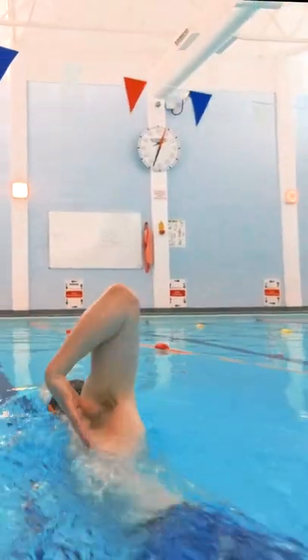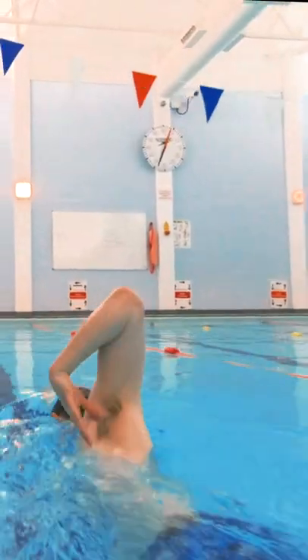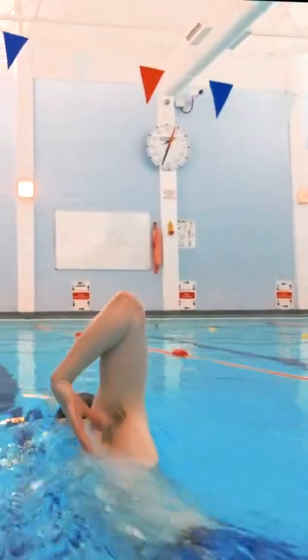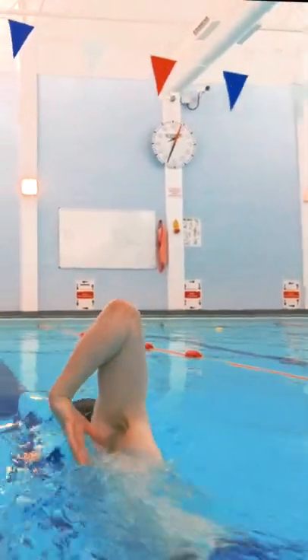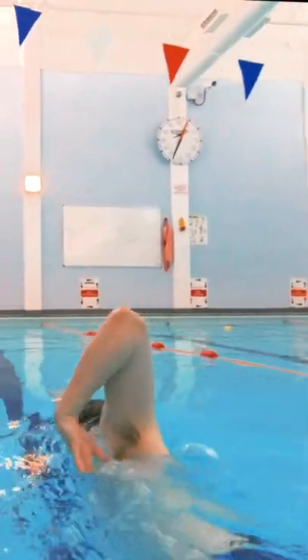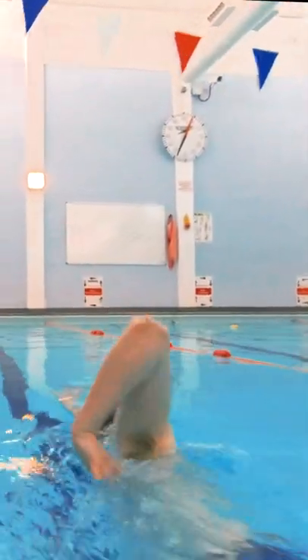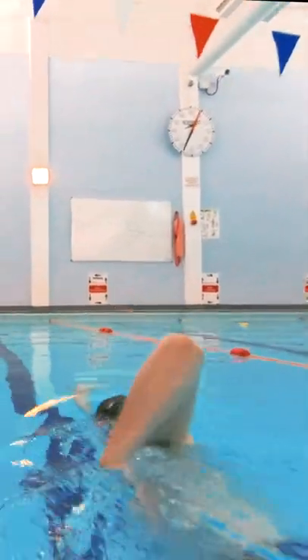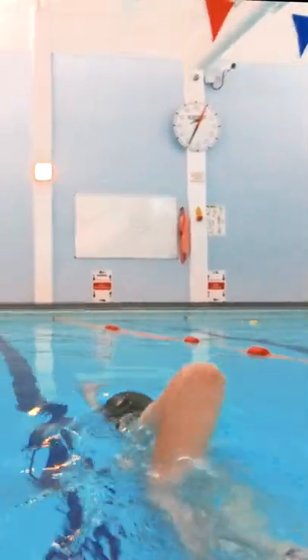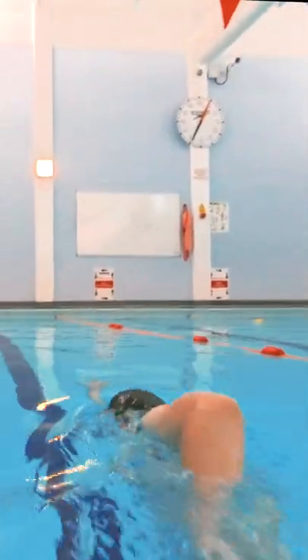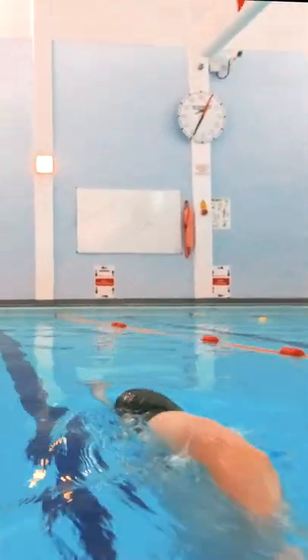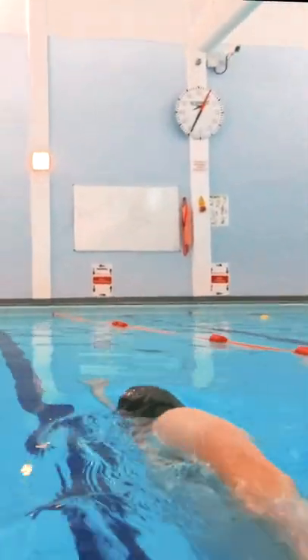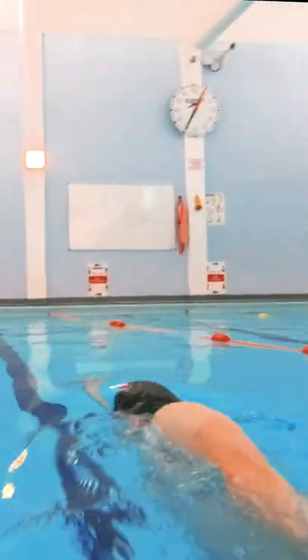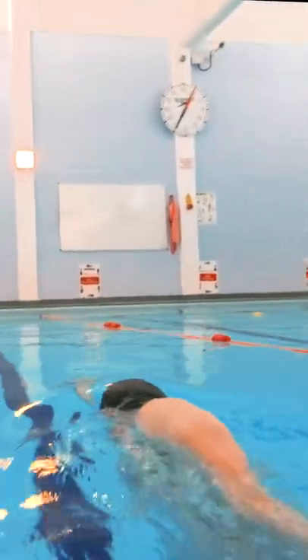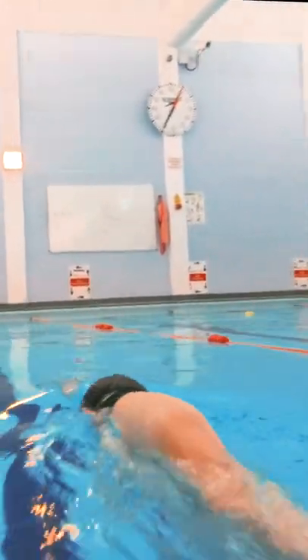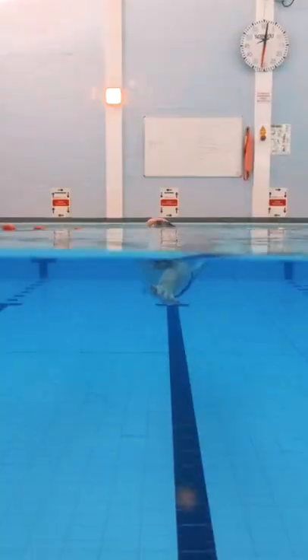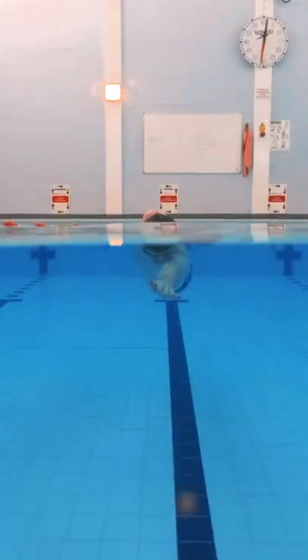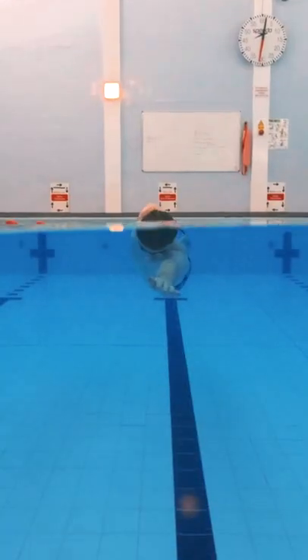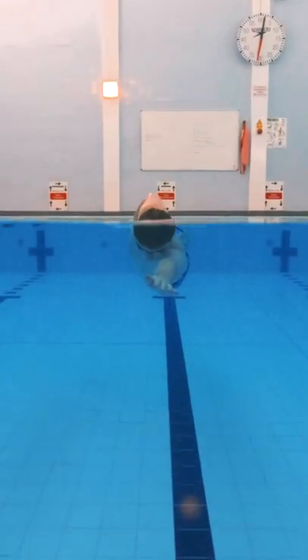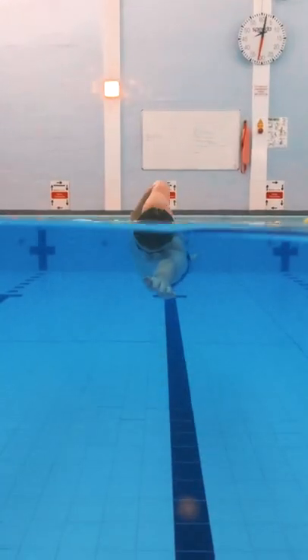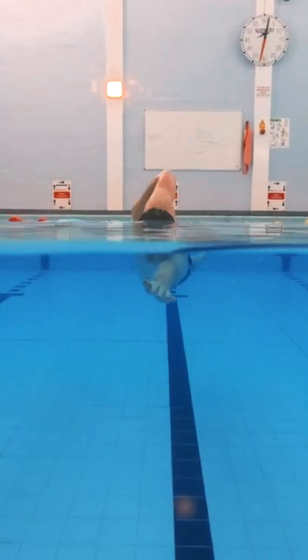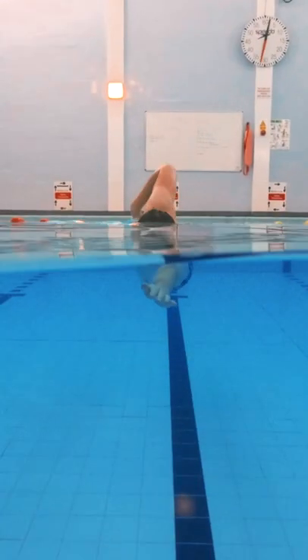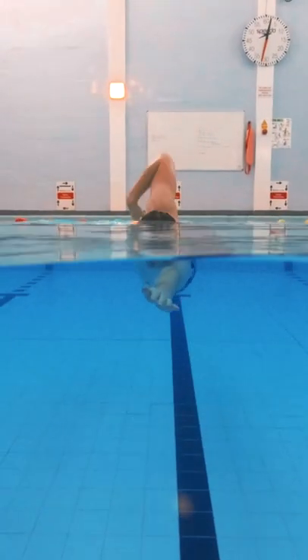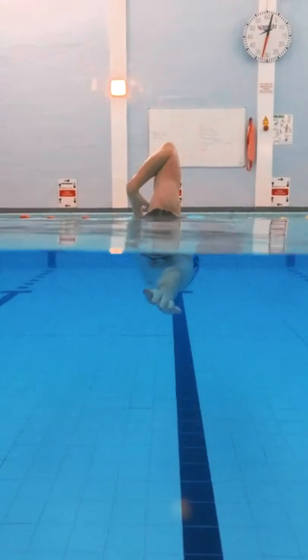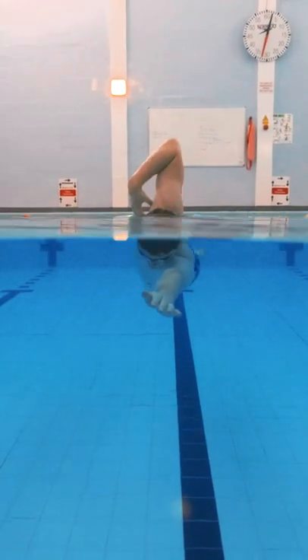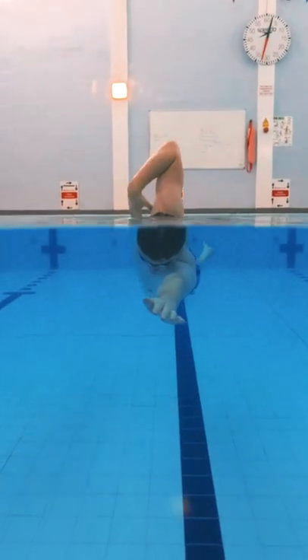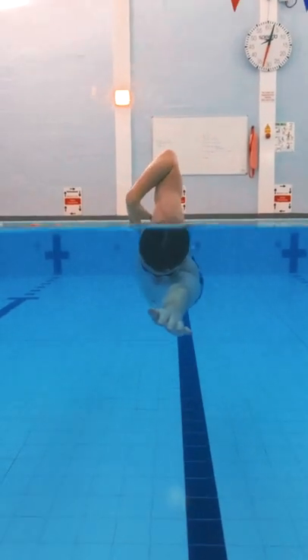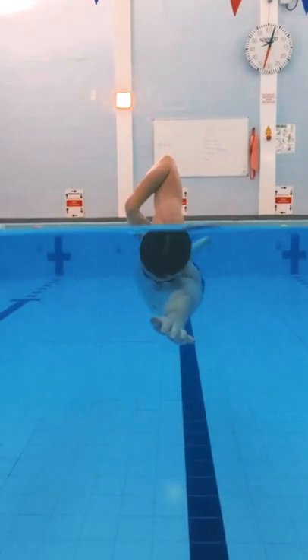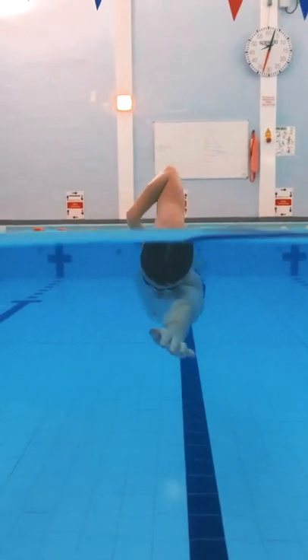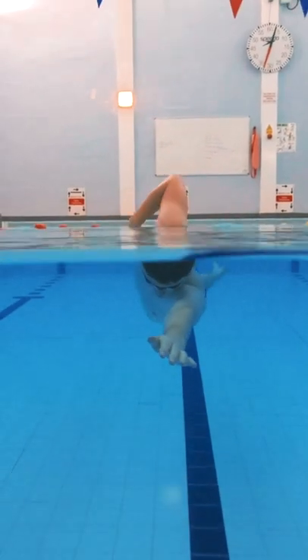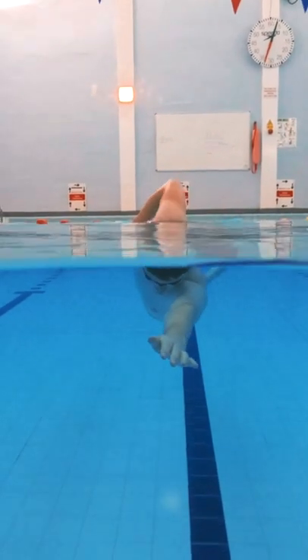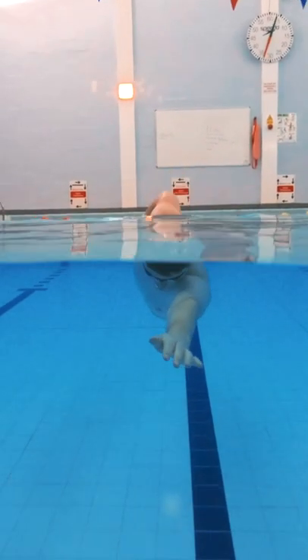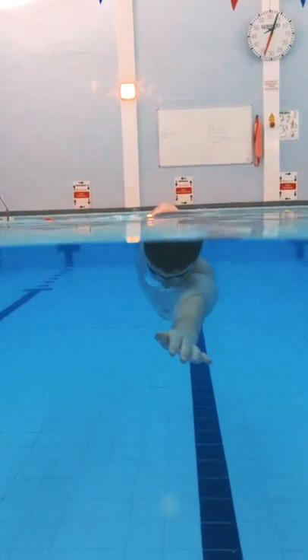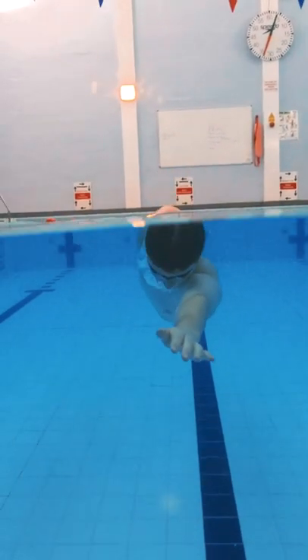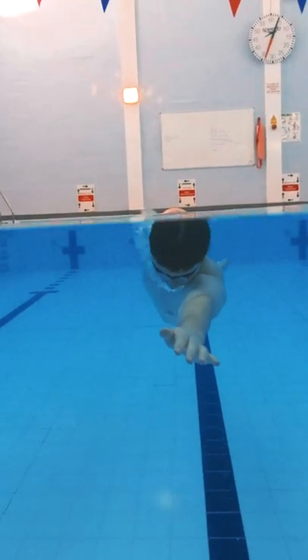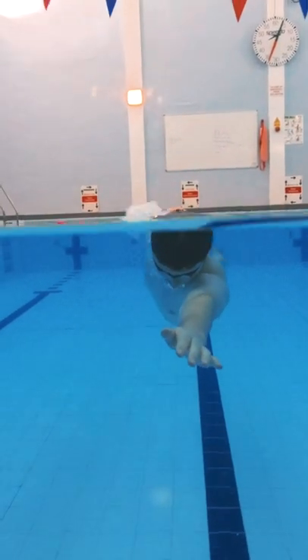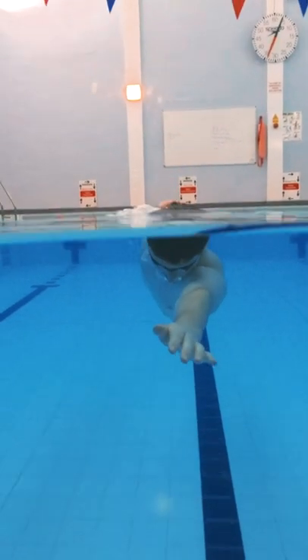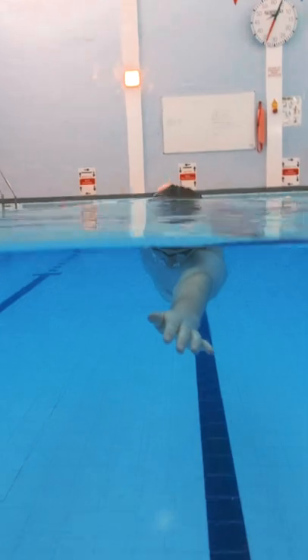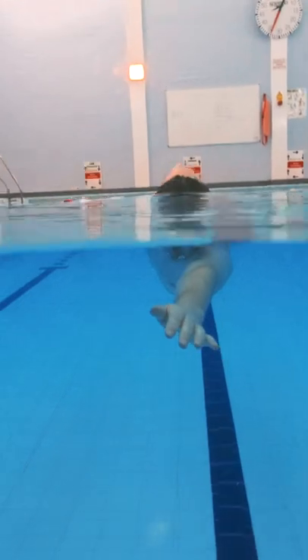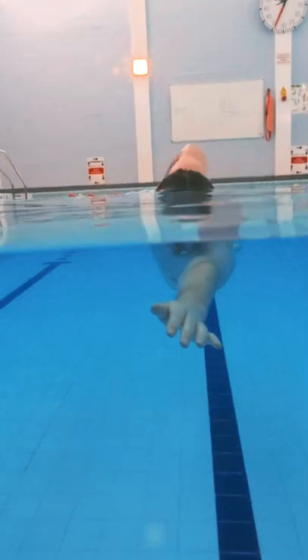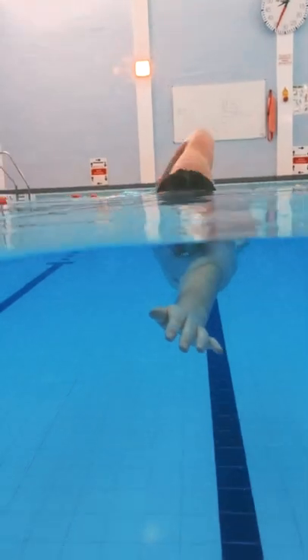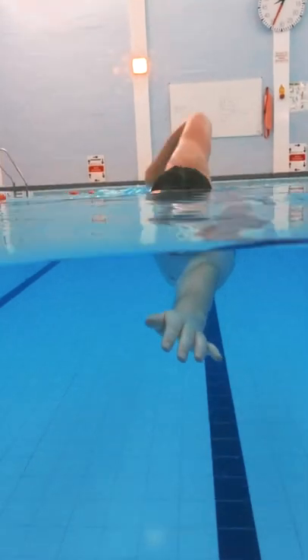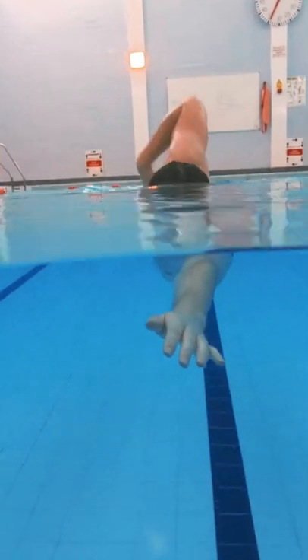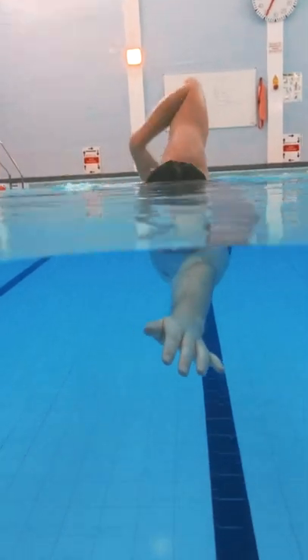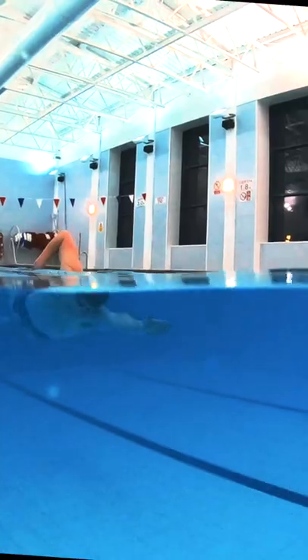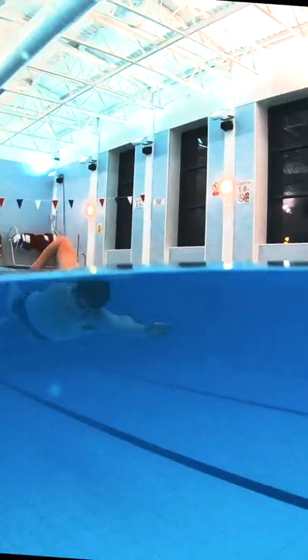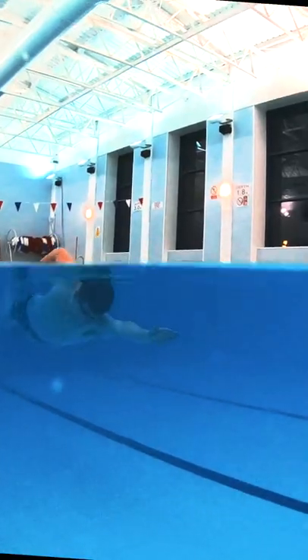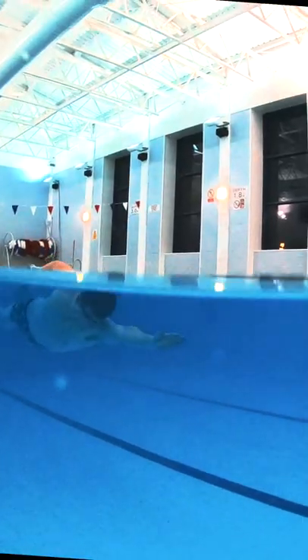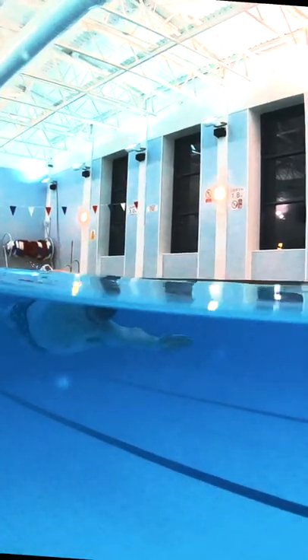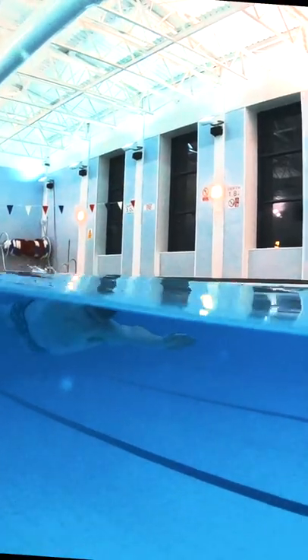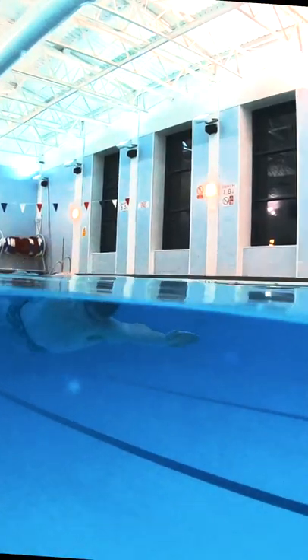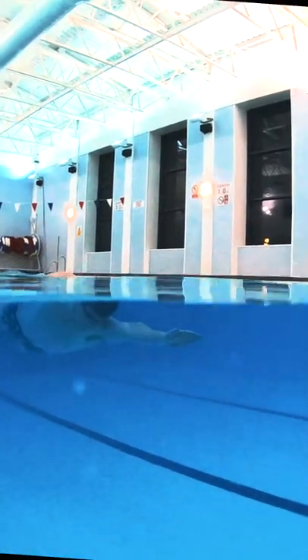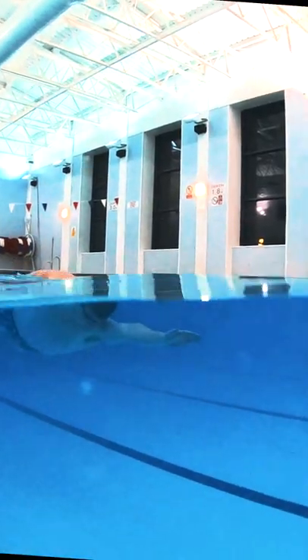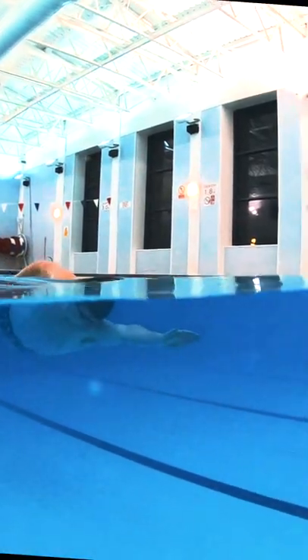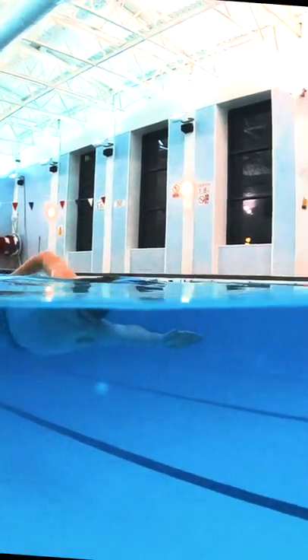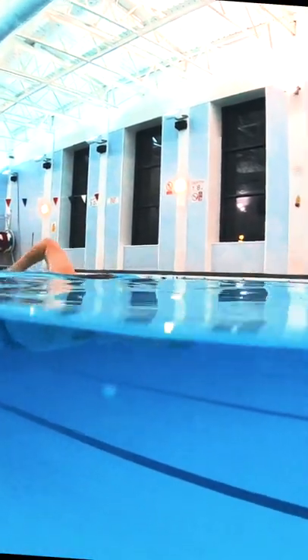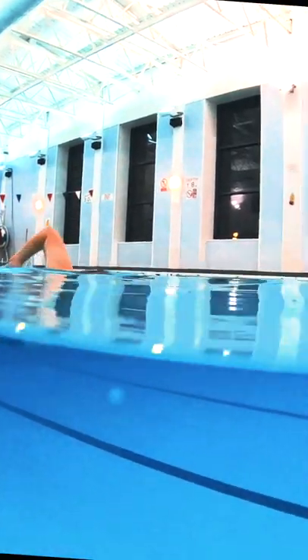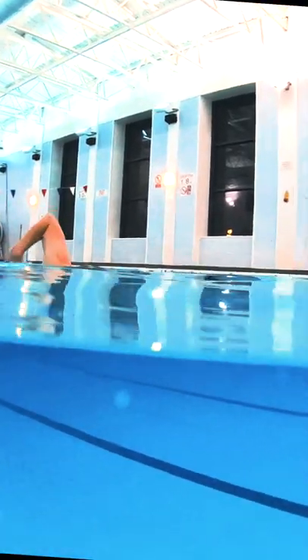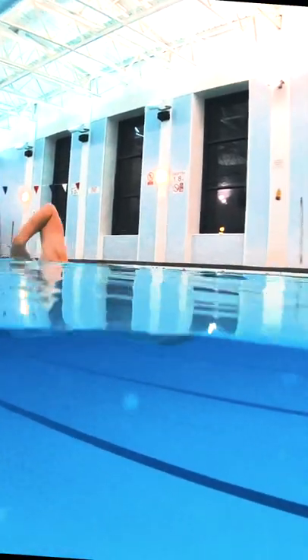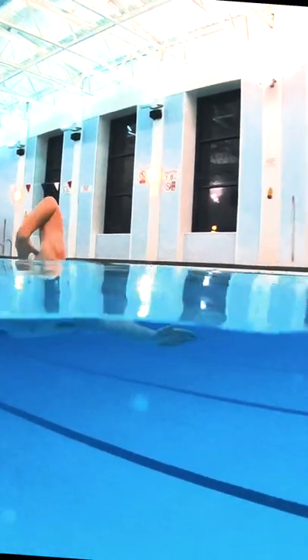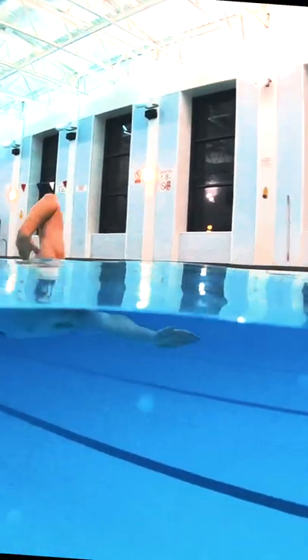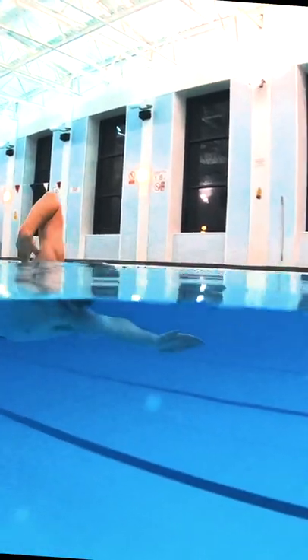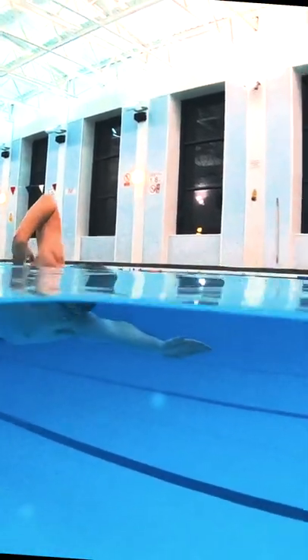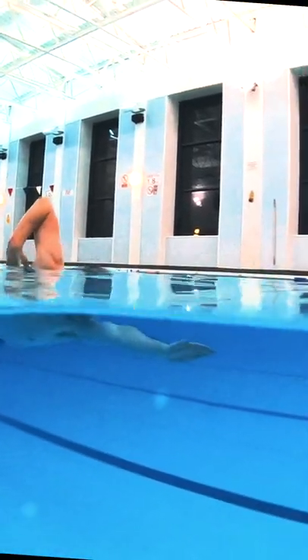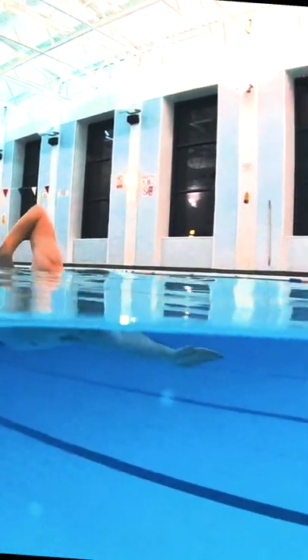This is a brilliant training method to ensure a relaxed and high elbow overarm recovery whilst maintaining a good freestyle body position.